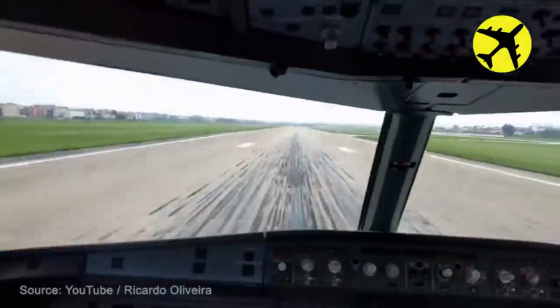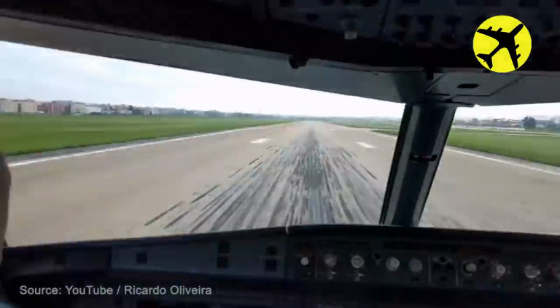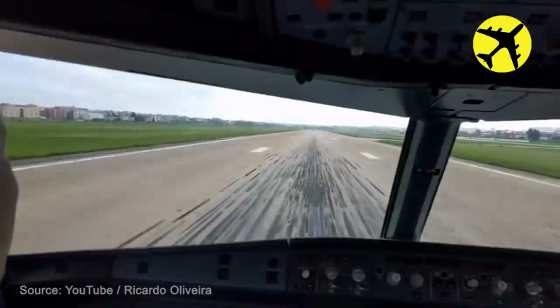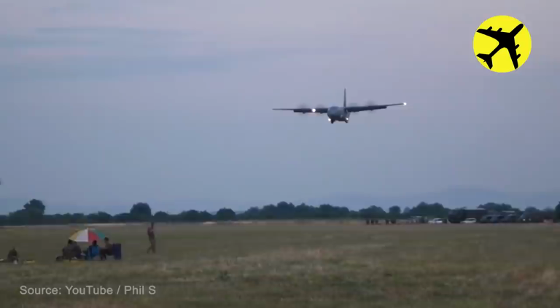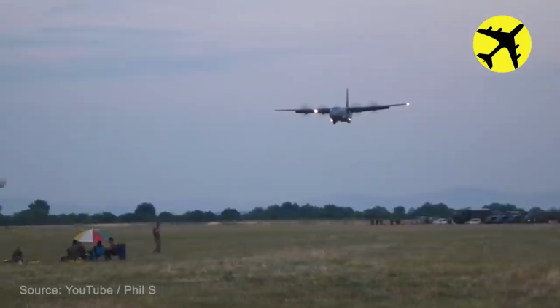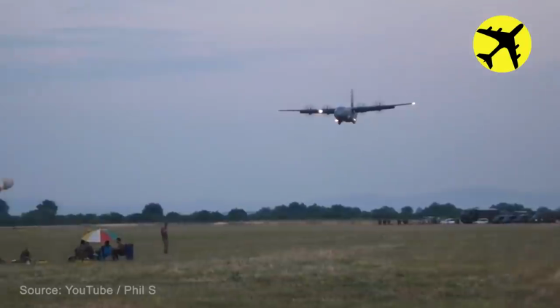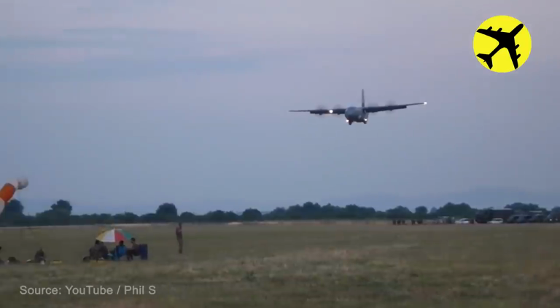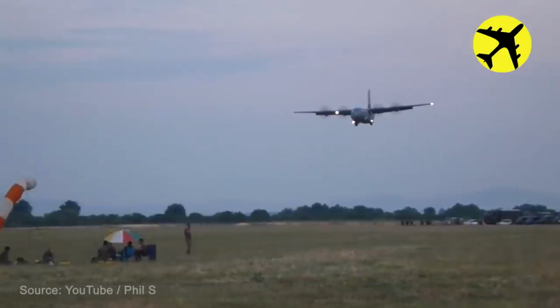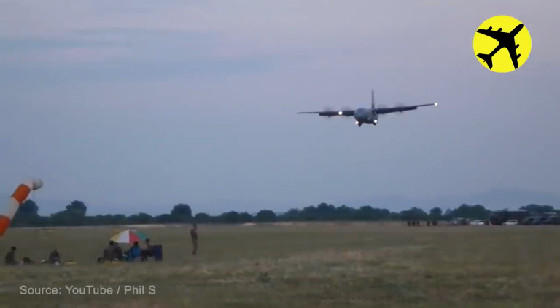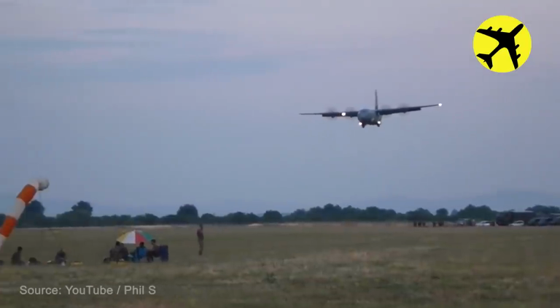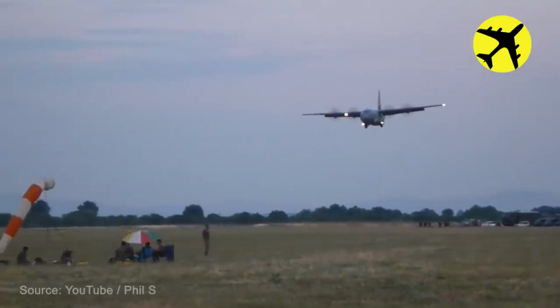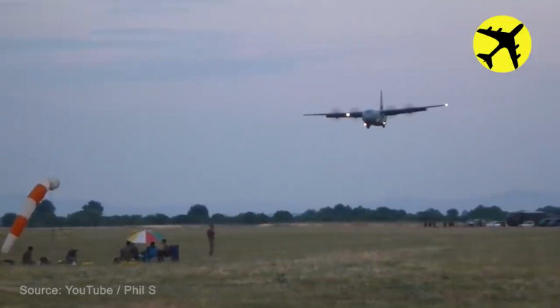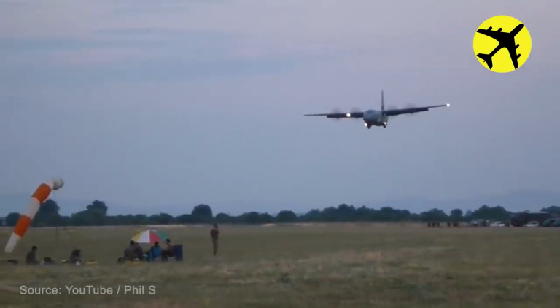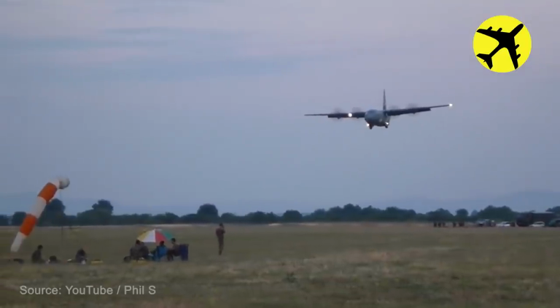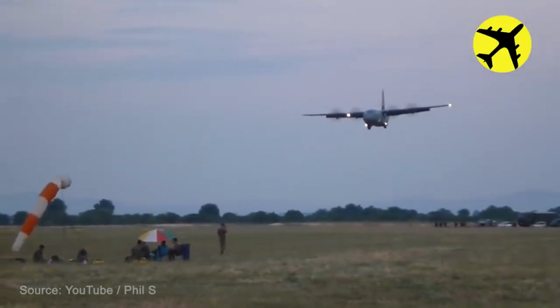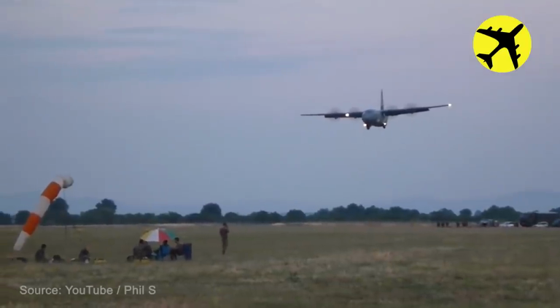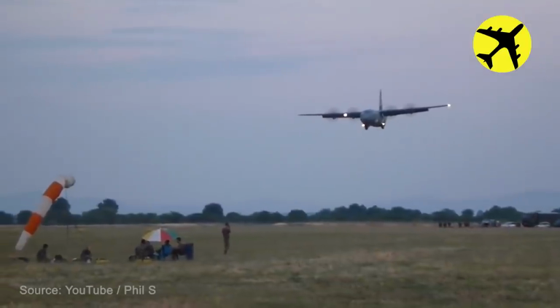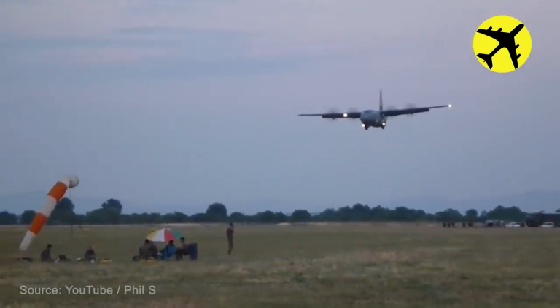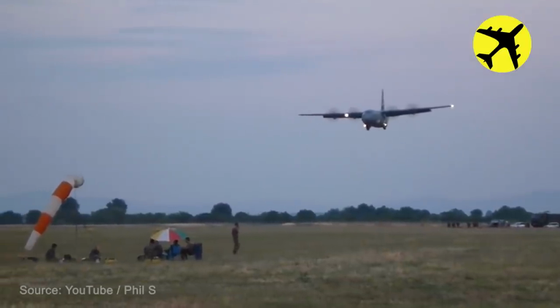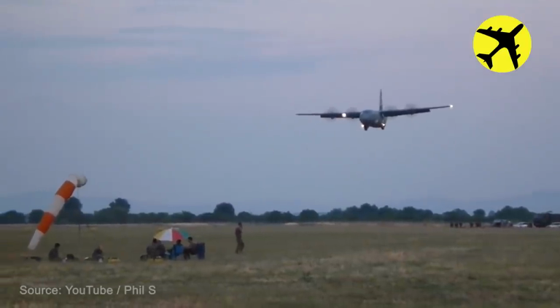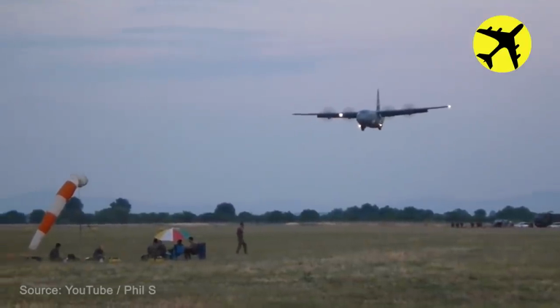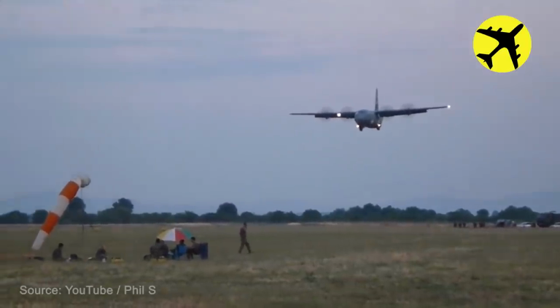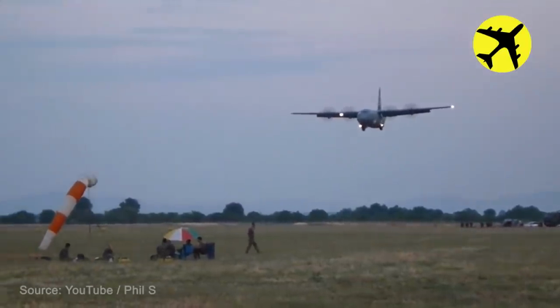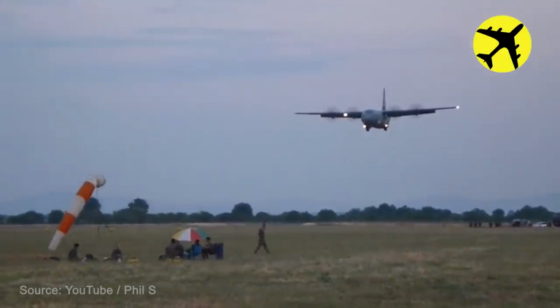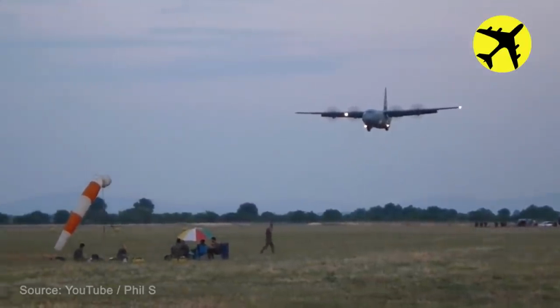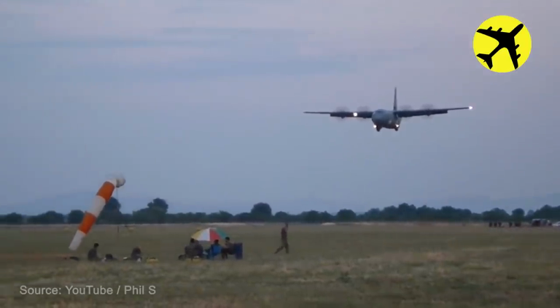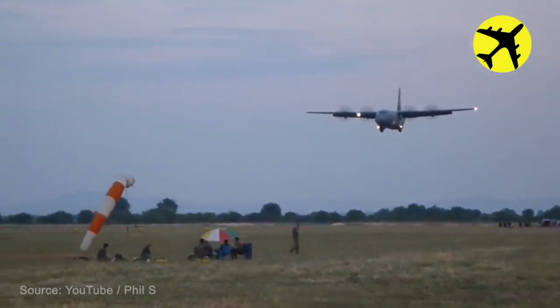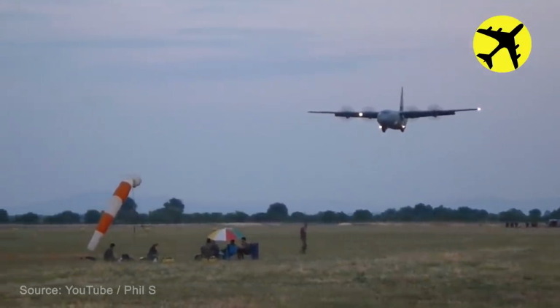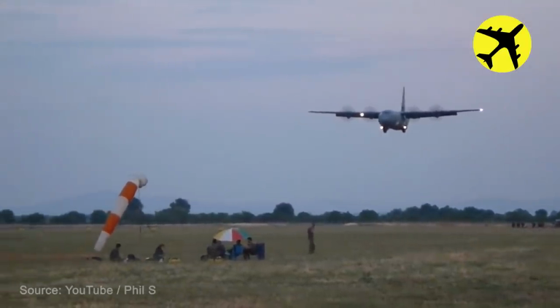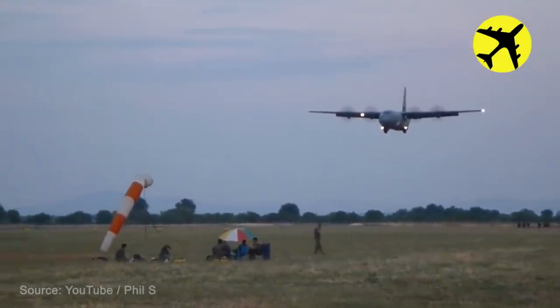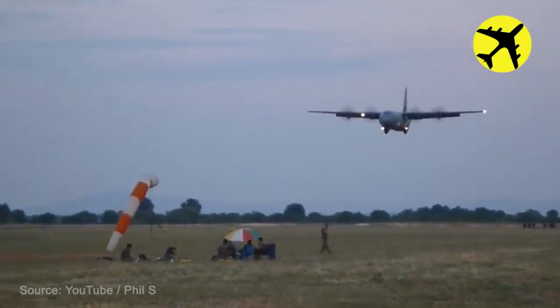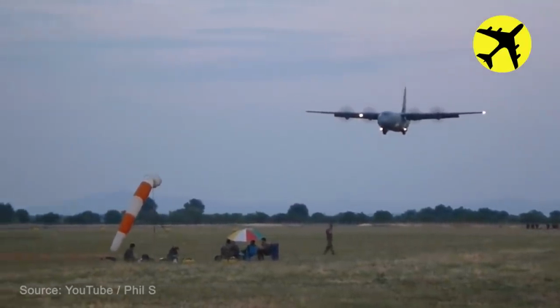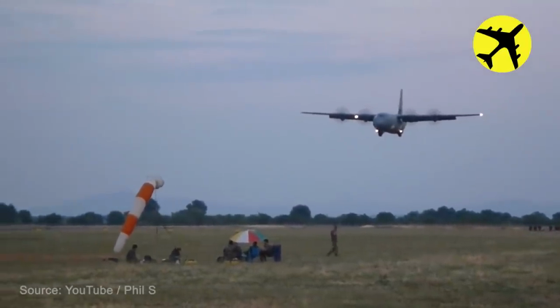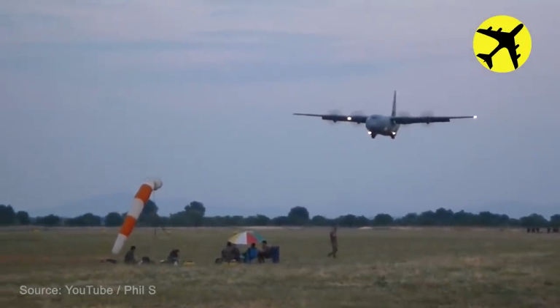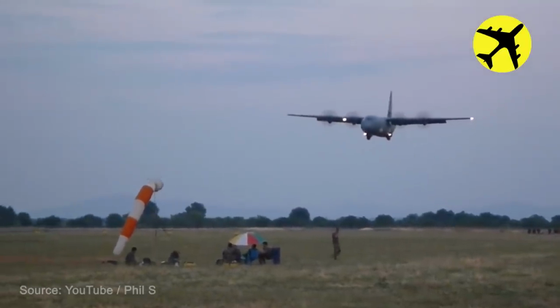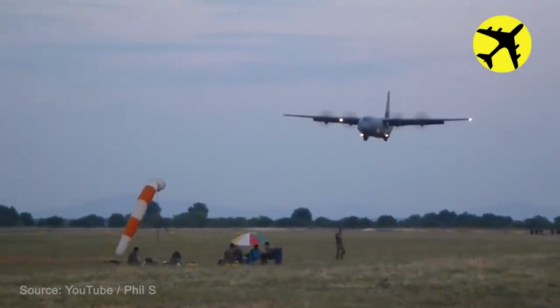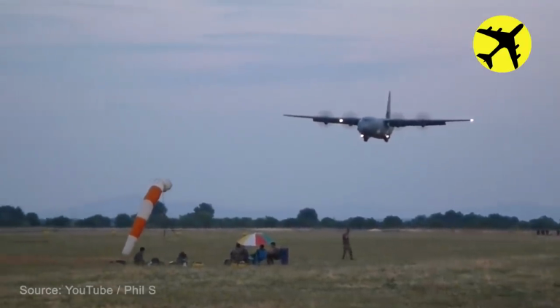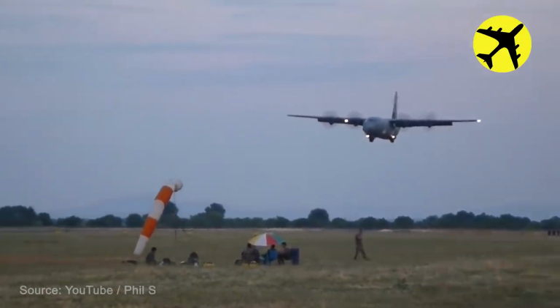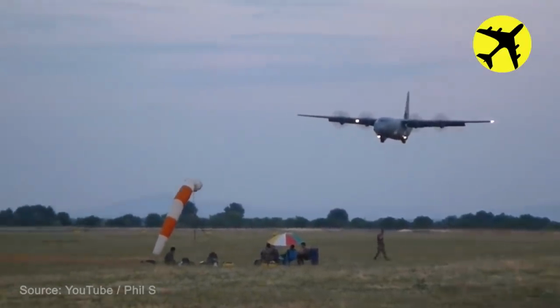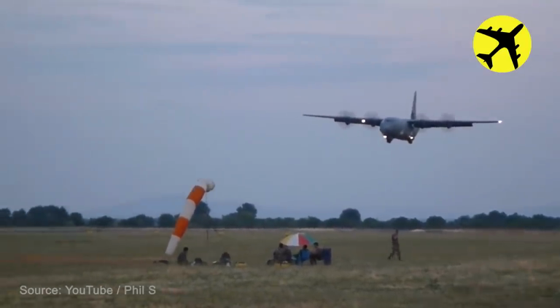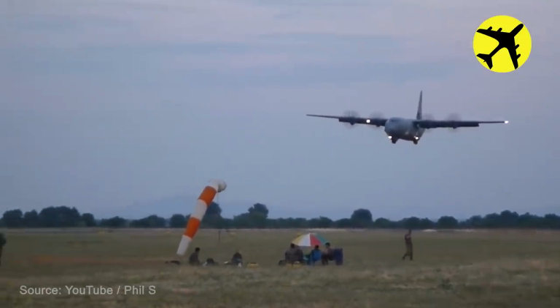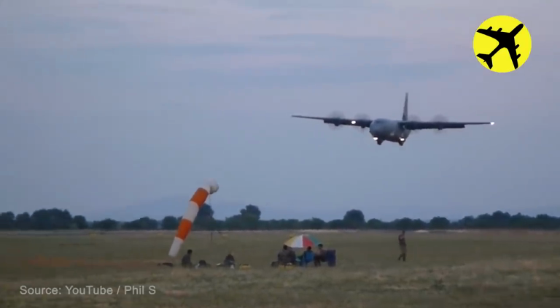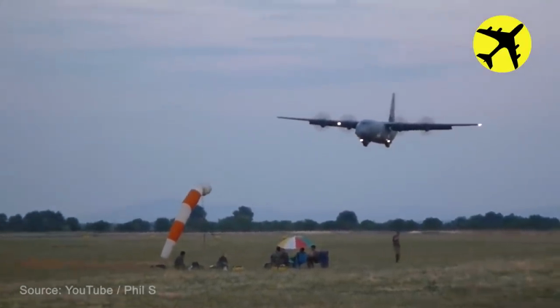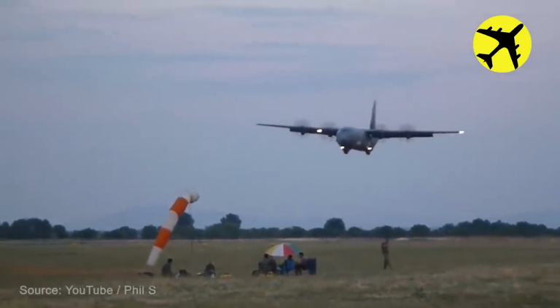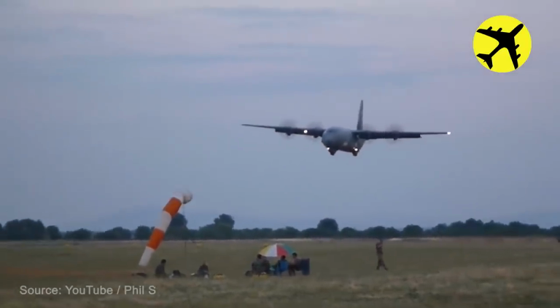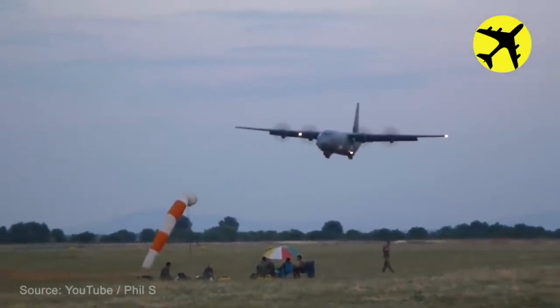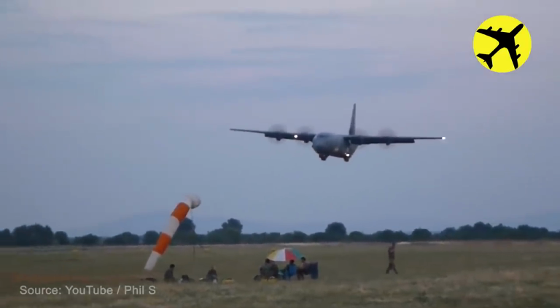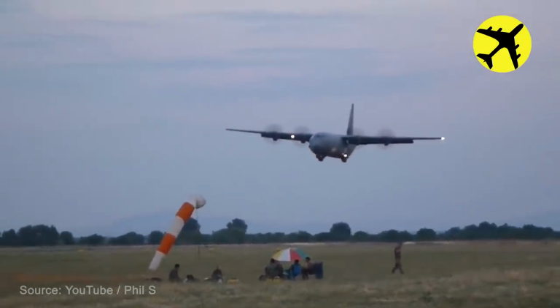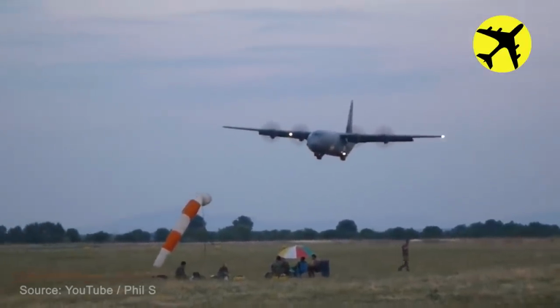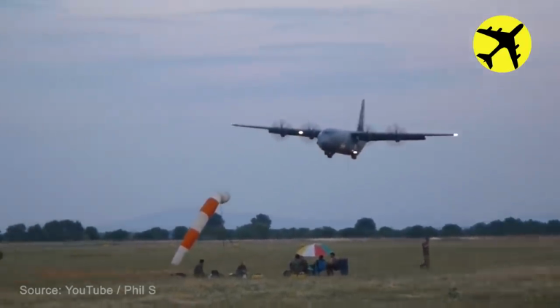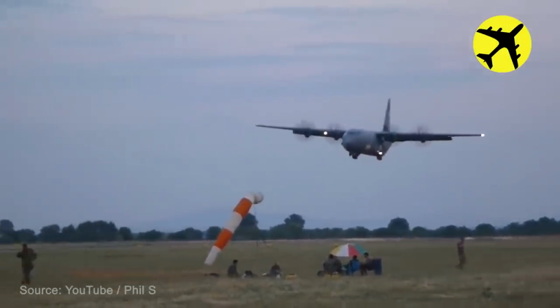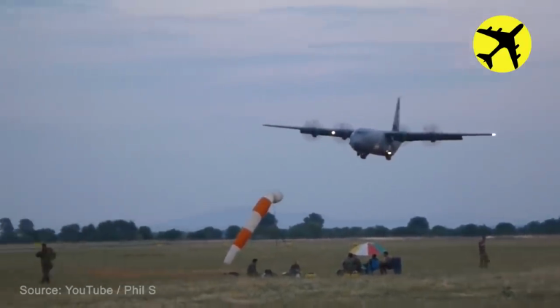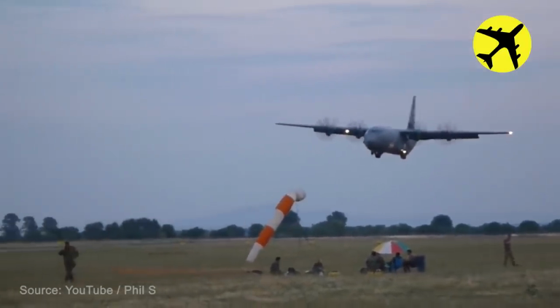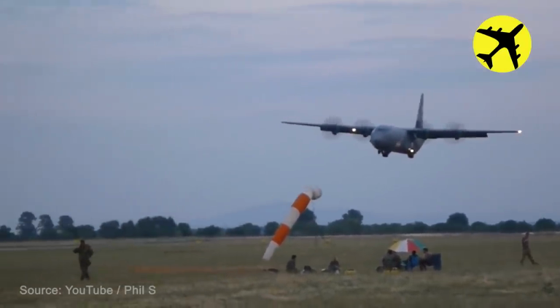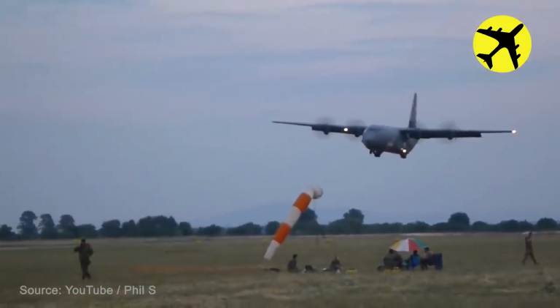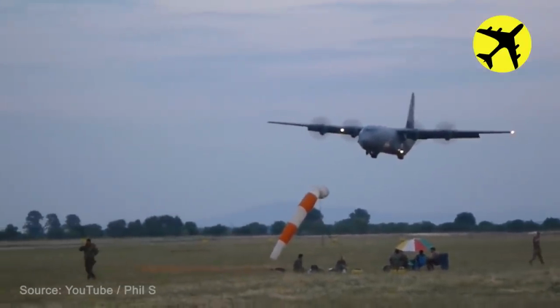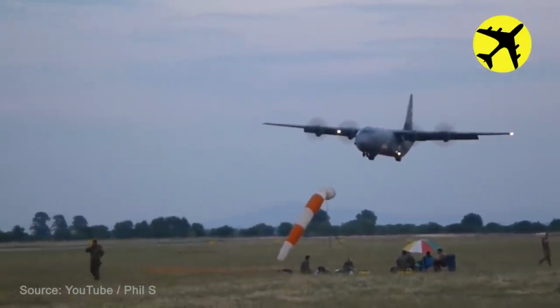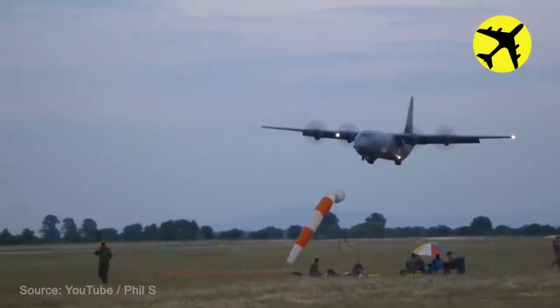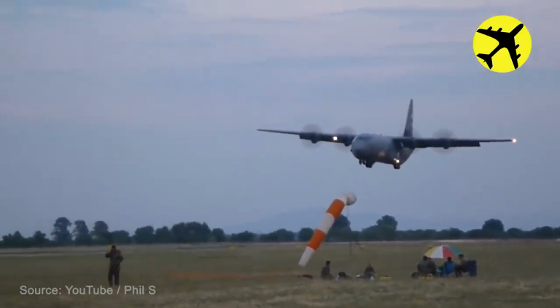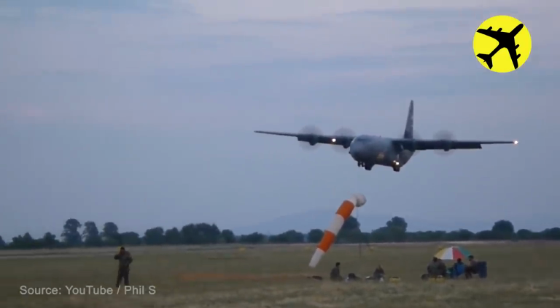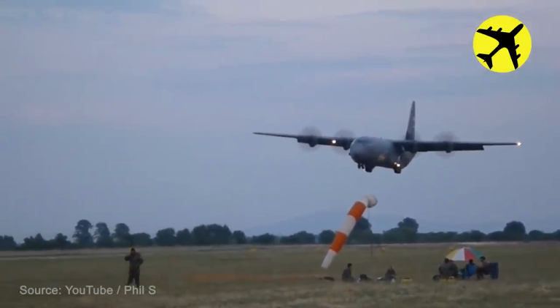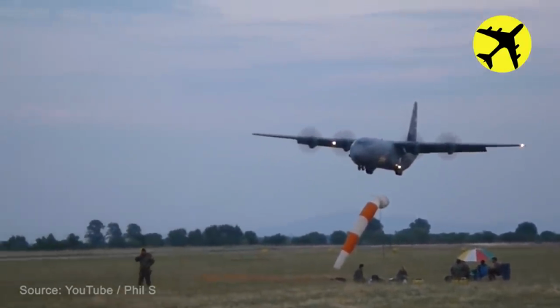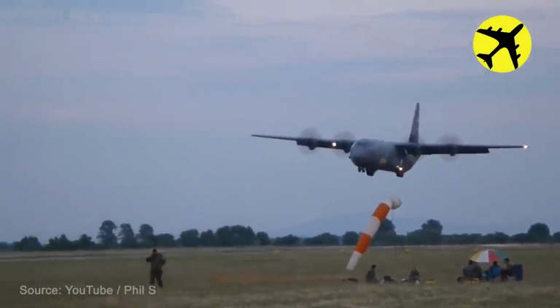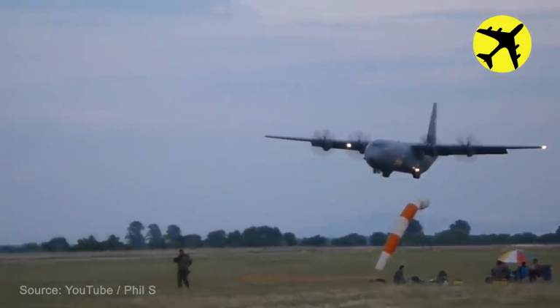This C-130J Super Hercules performs a so-called assault landing on a grass strip.